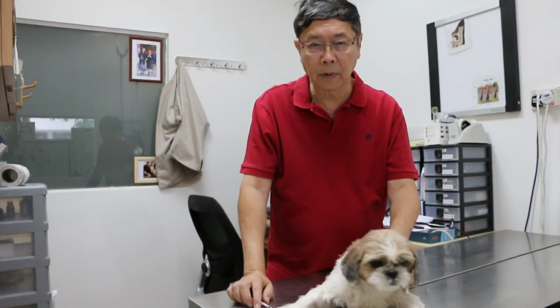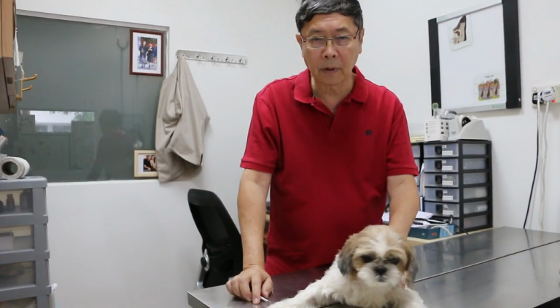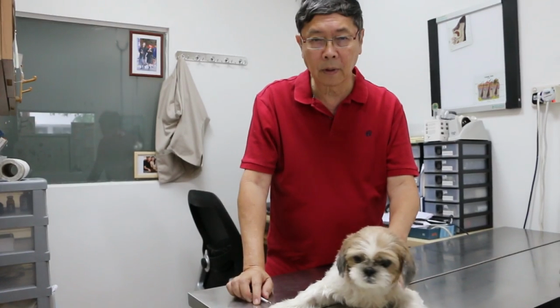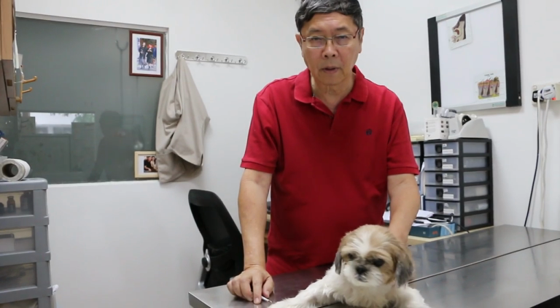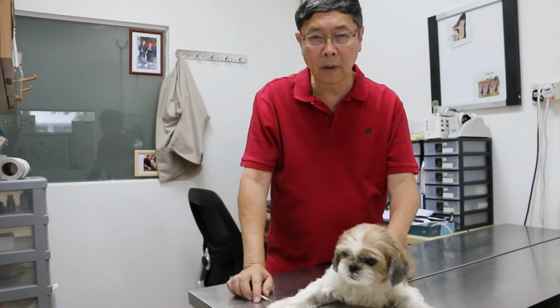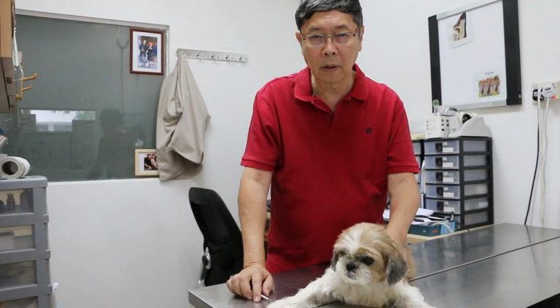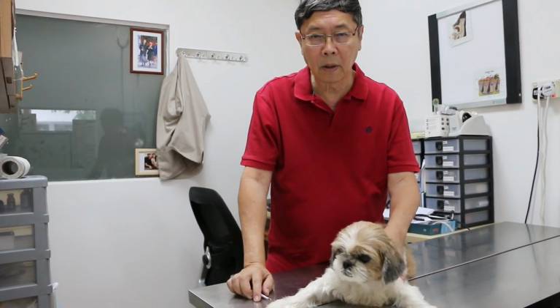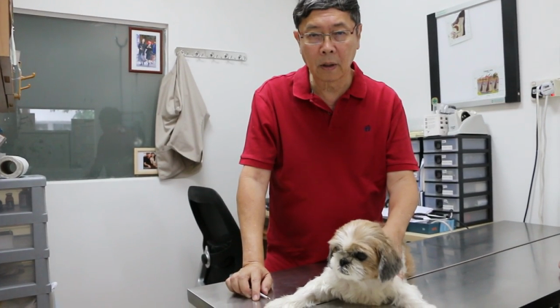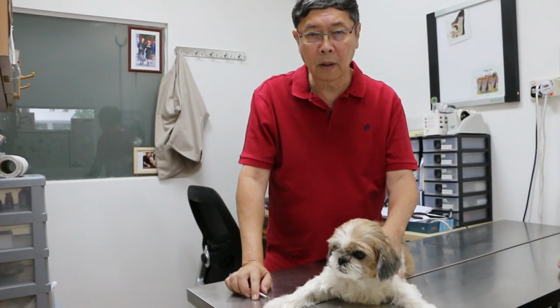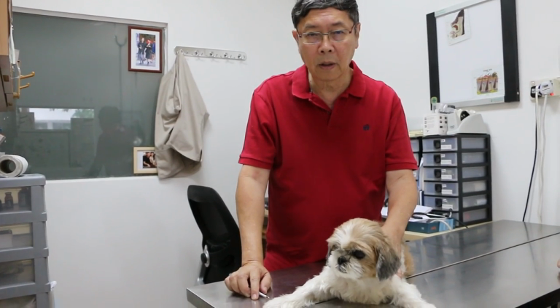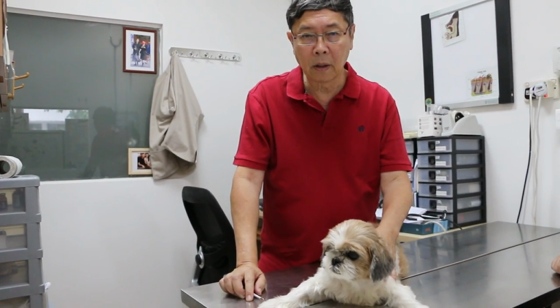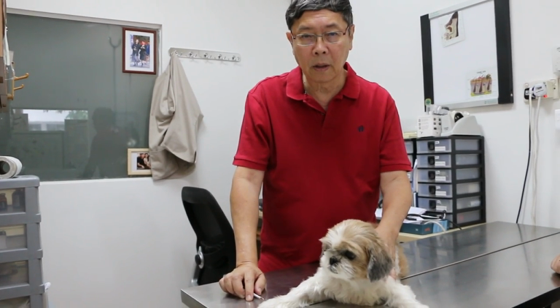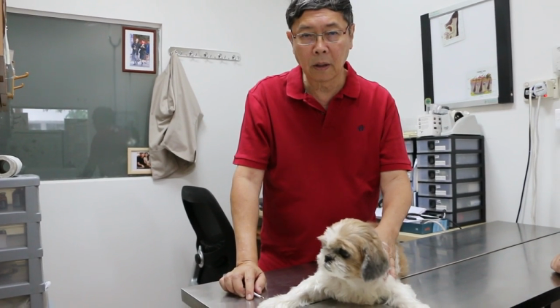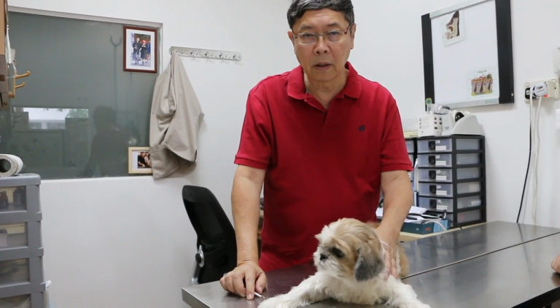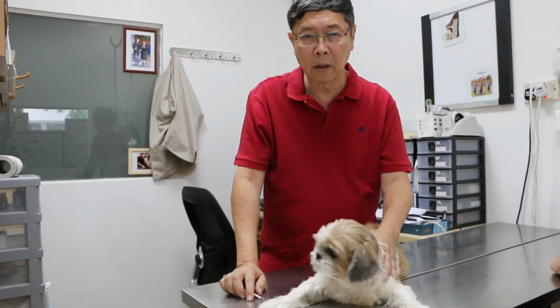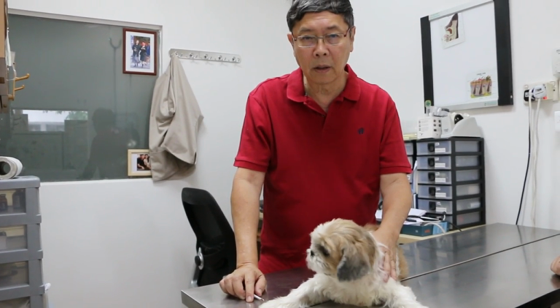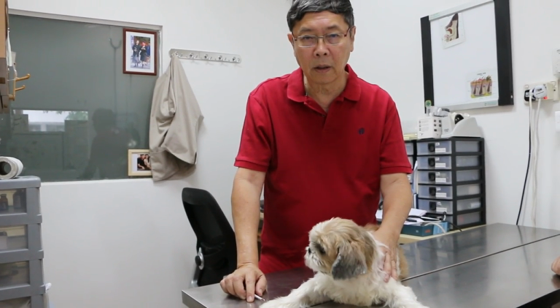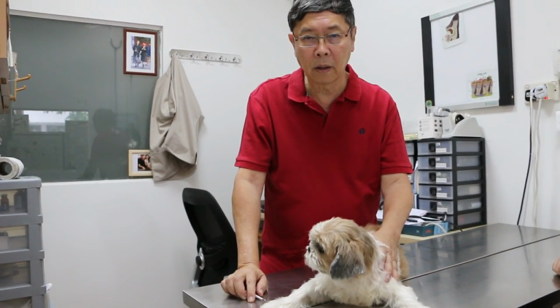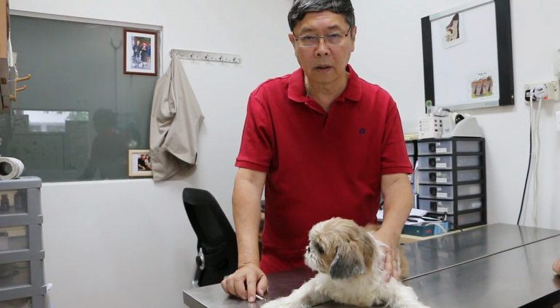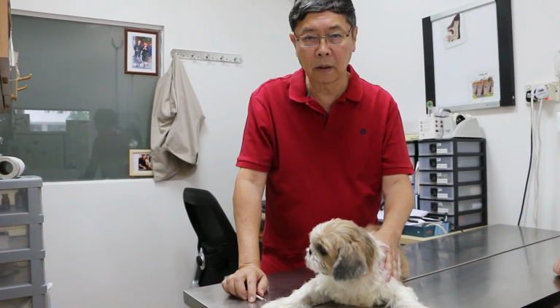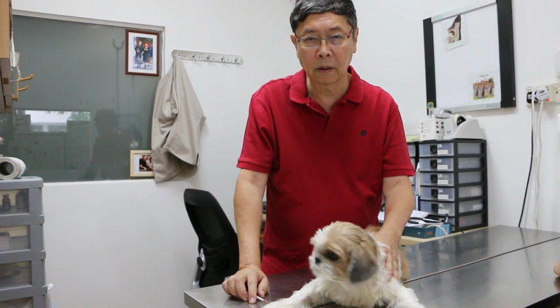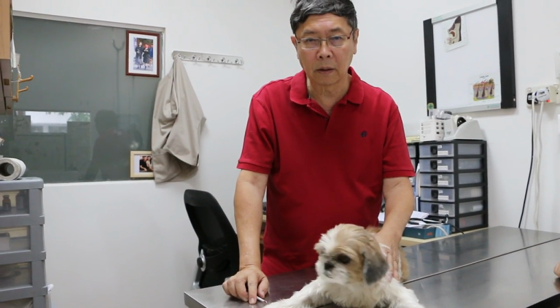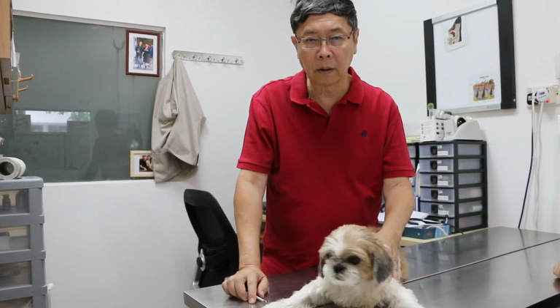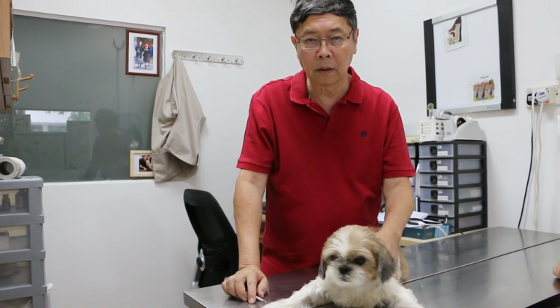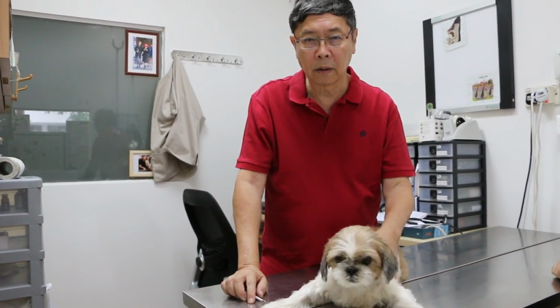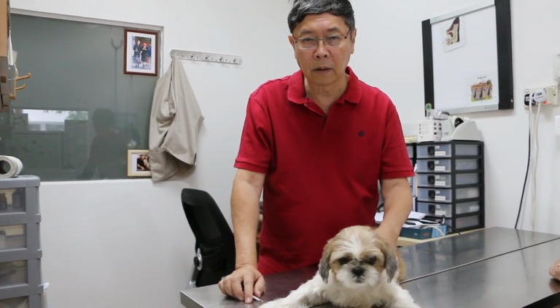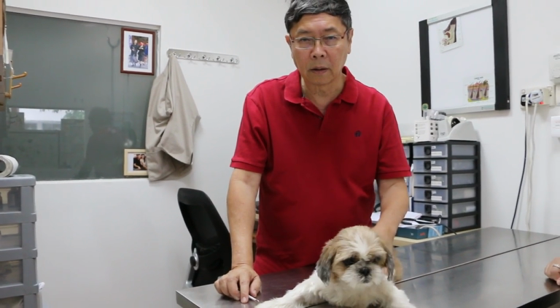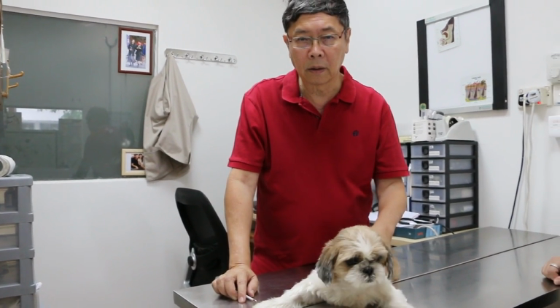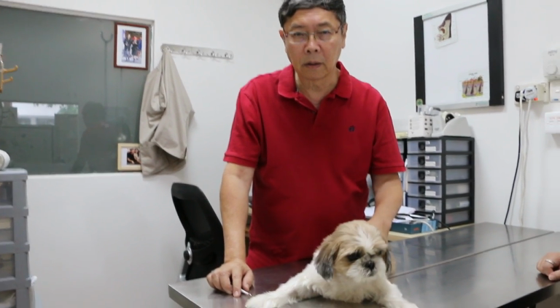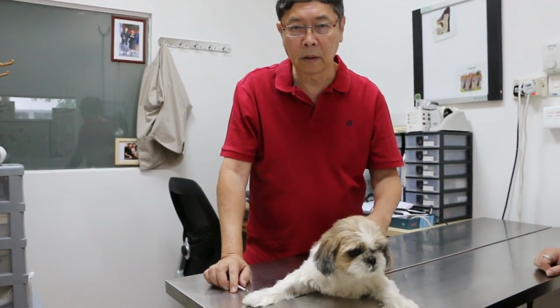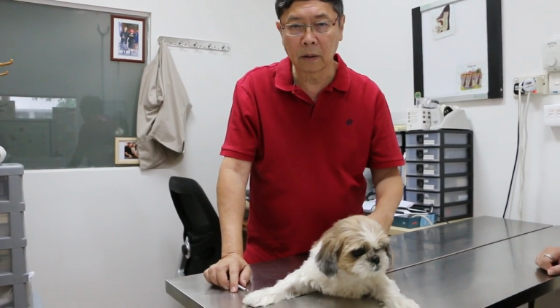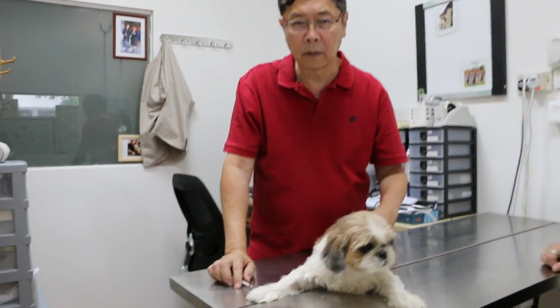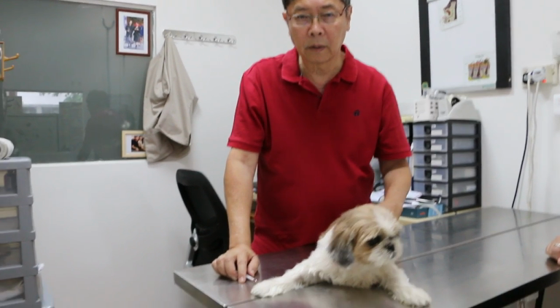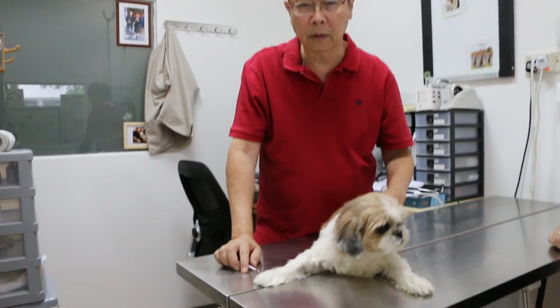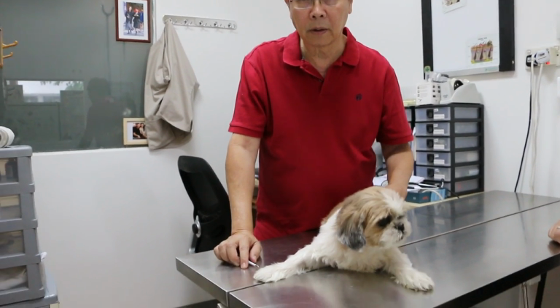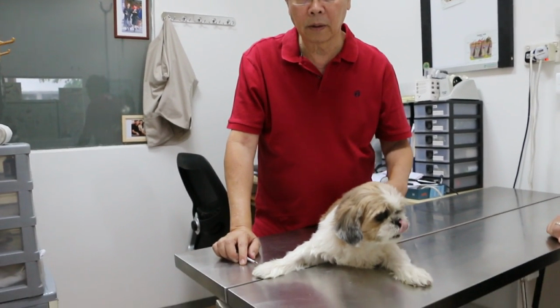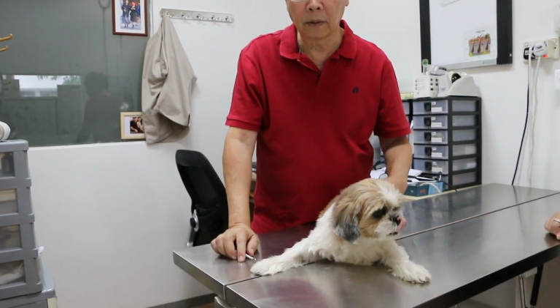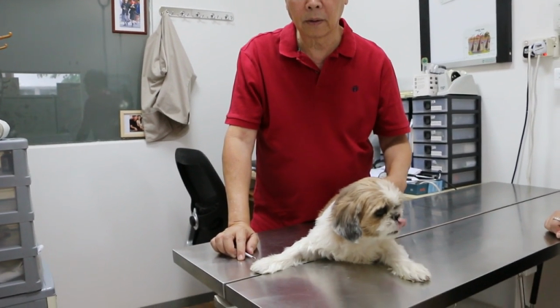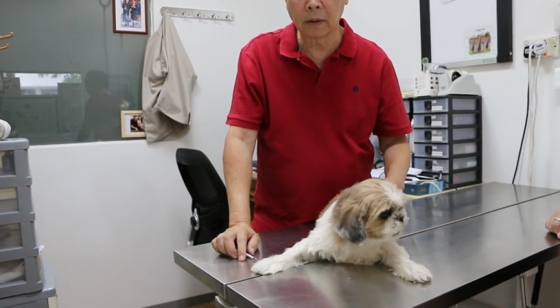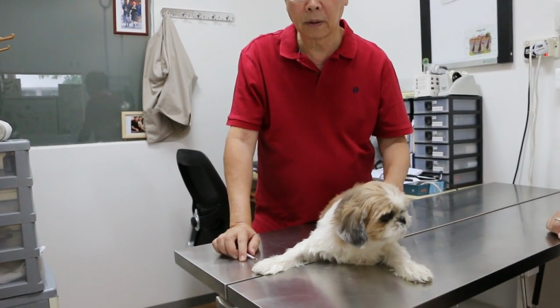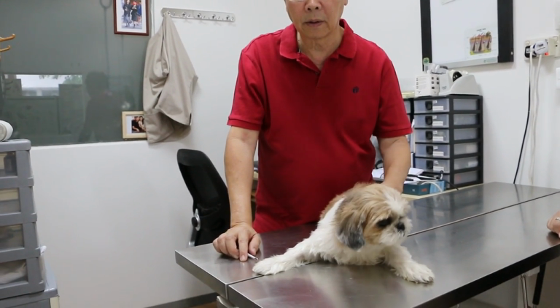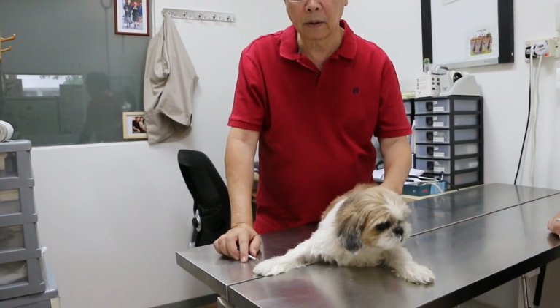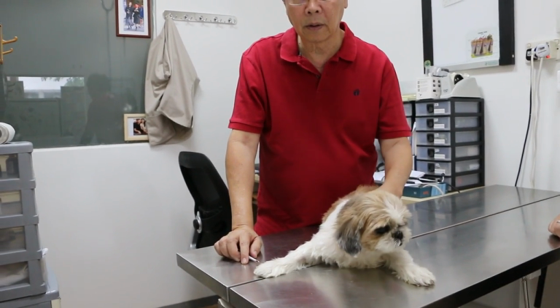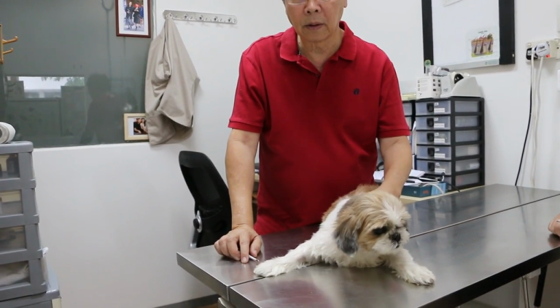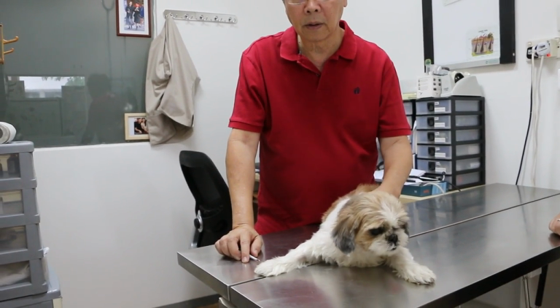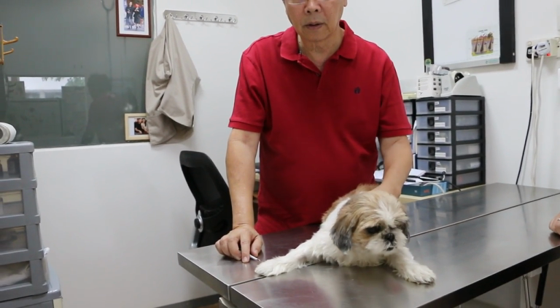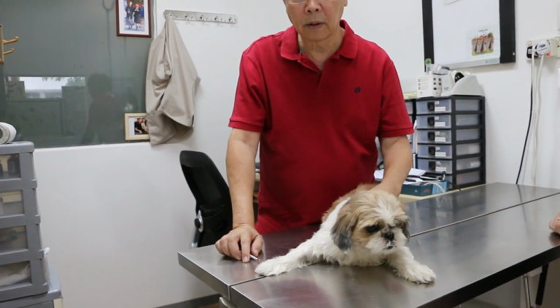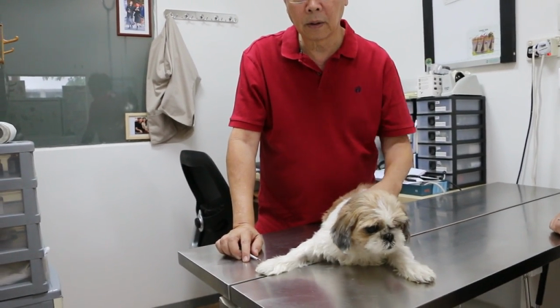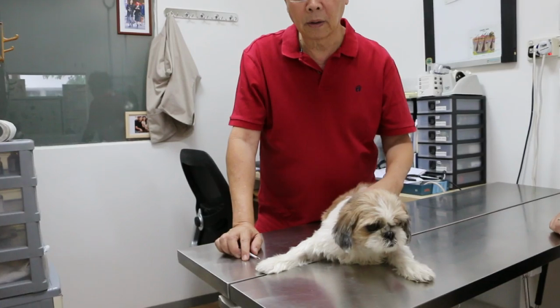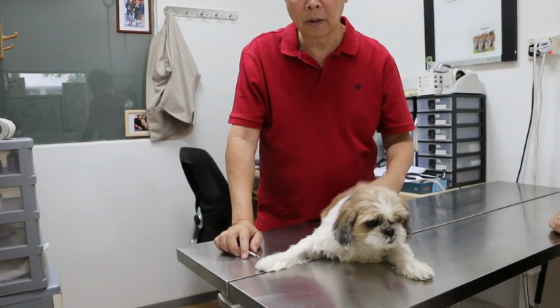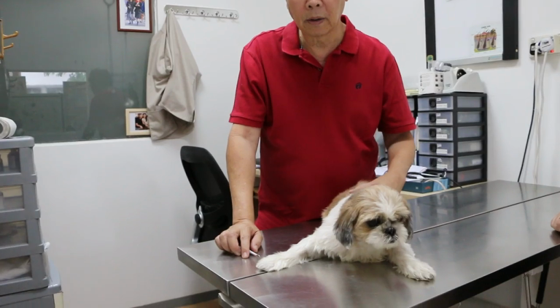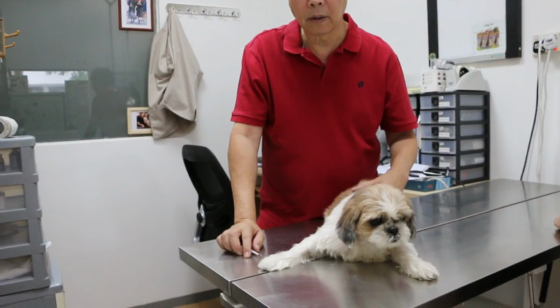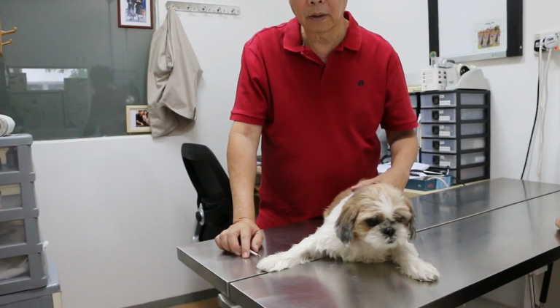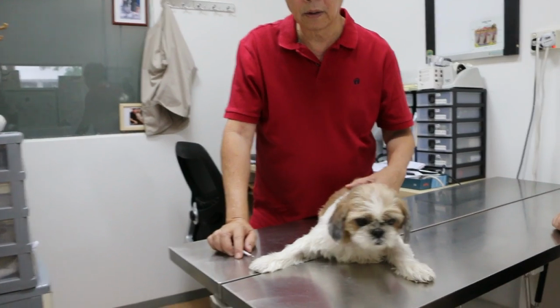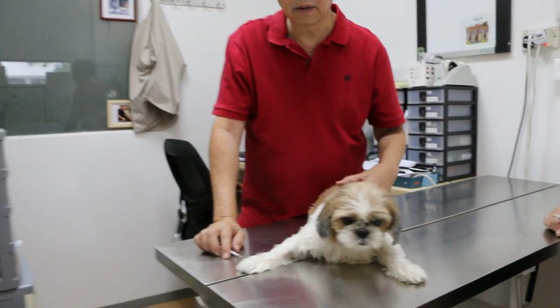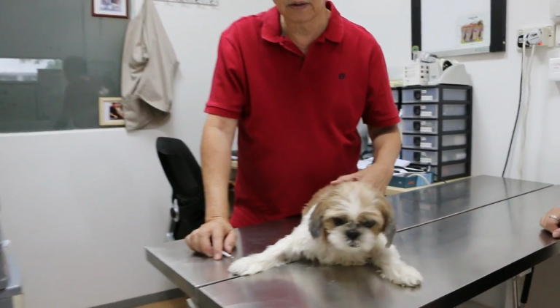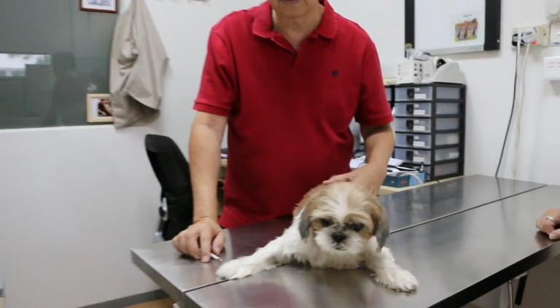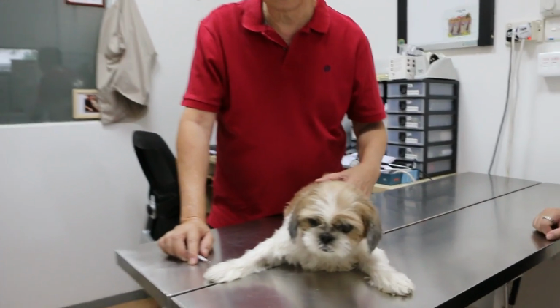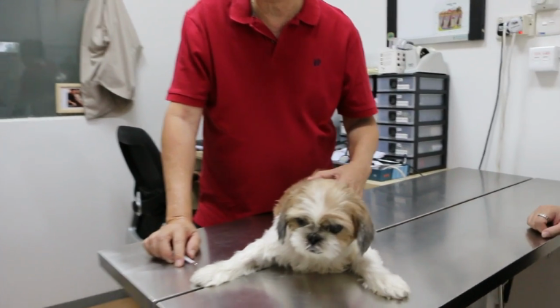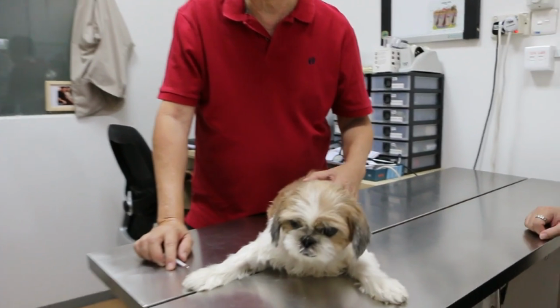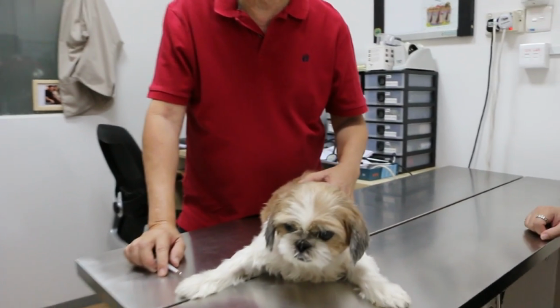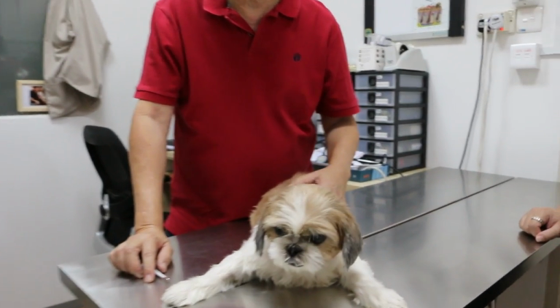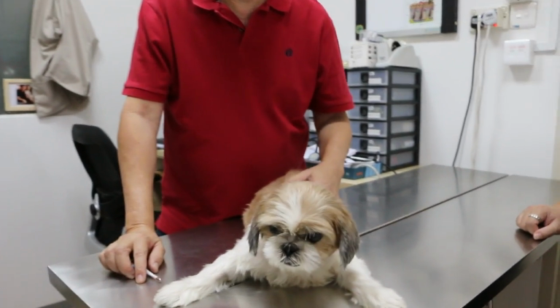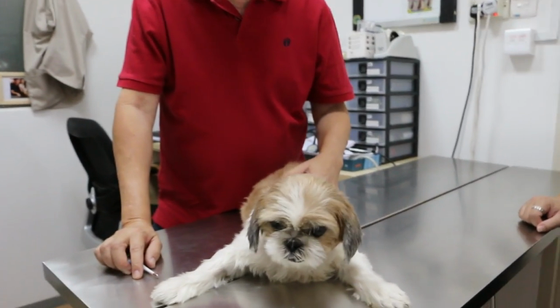17th of January 2019, Thursday. This is a female, not spayed, 12-year-old Shih Tzu.